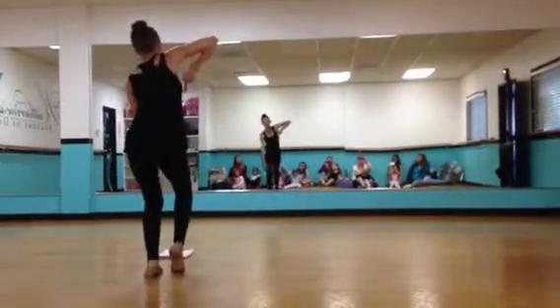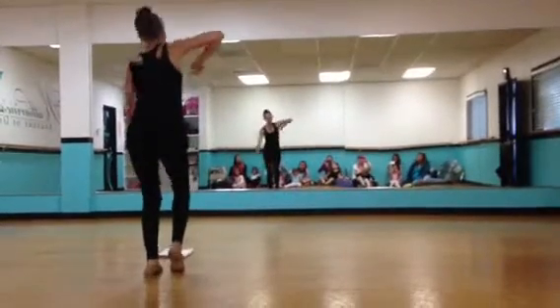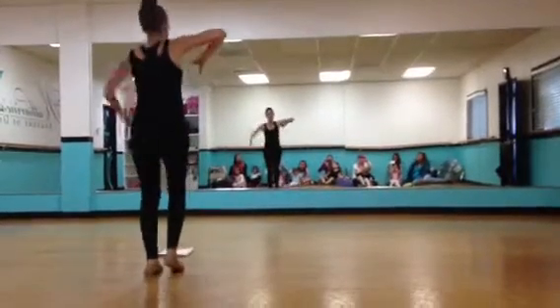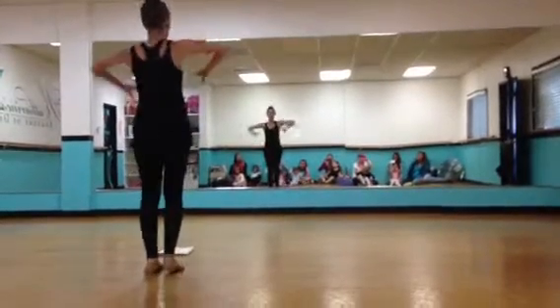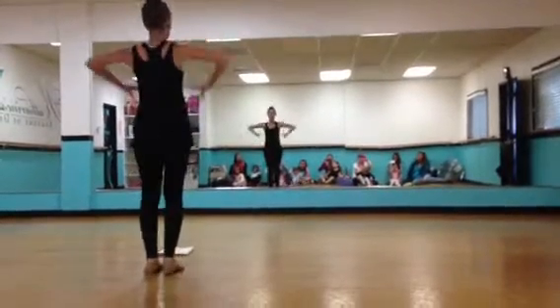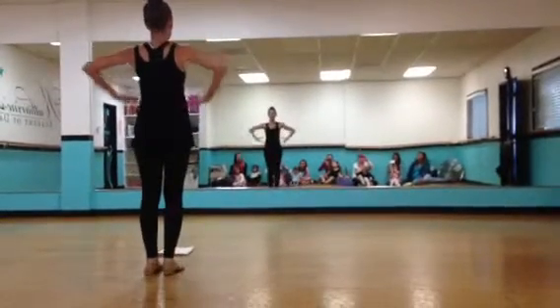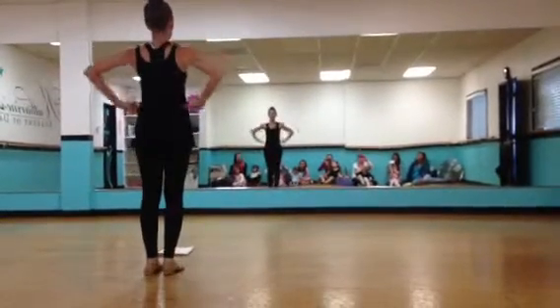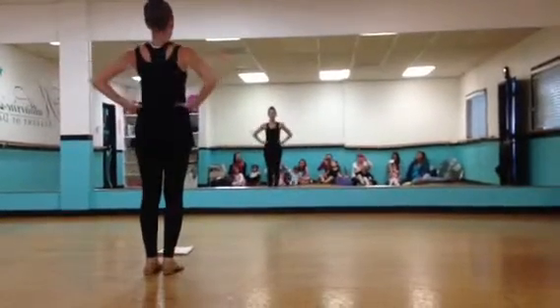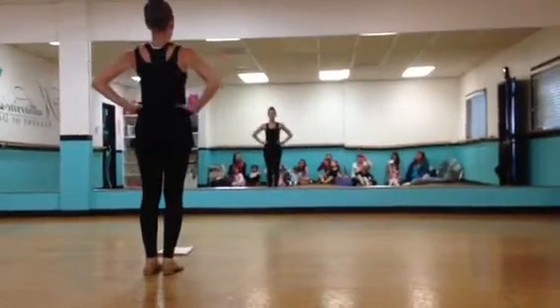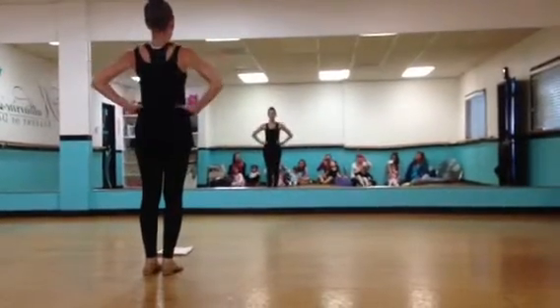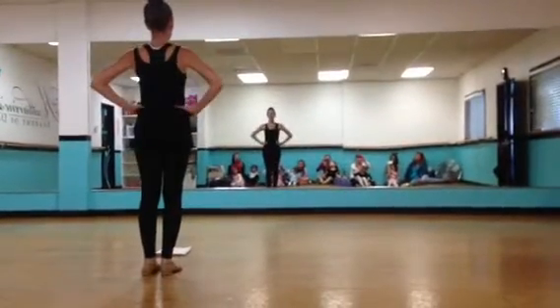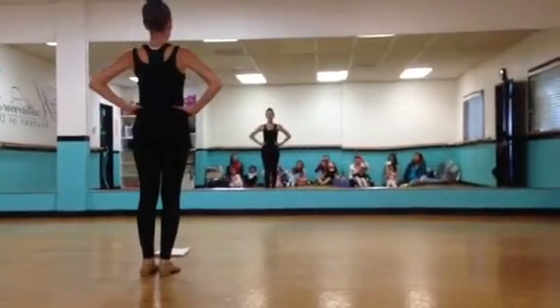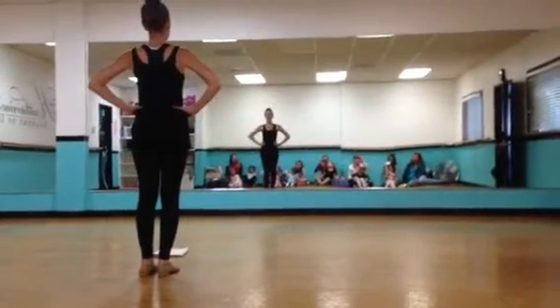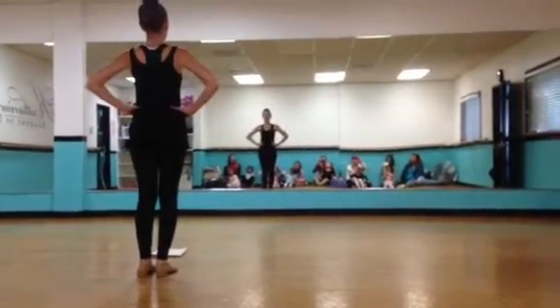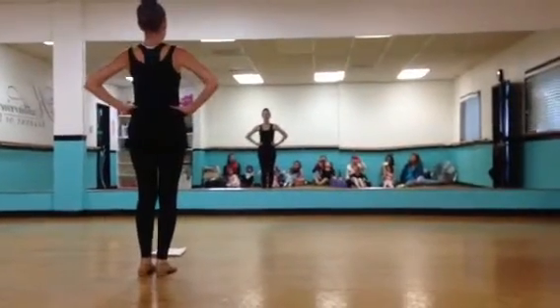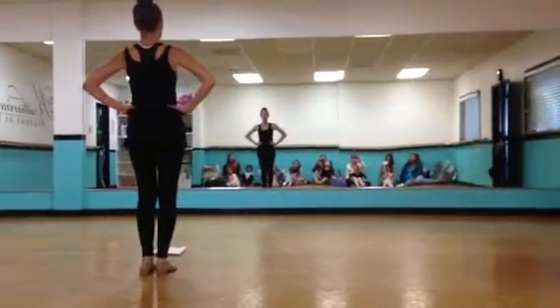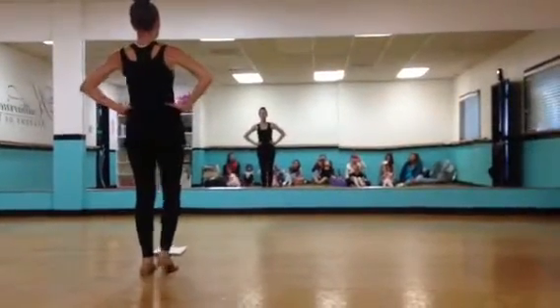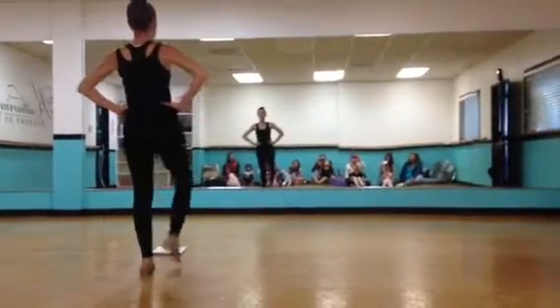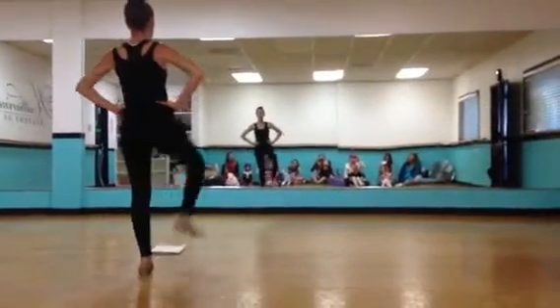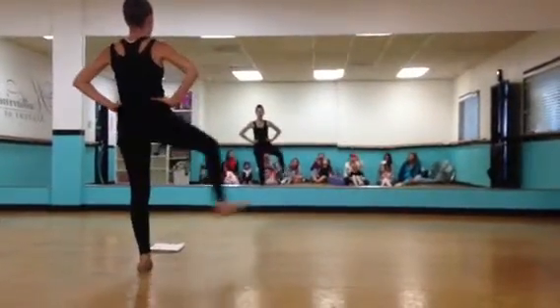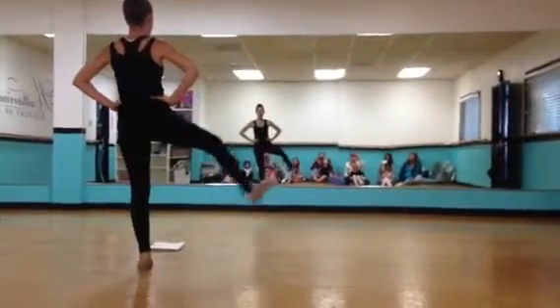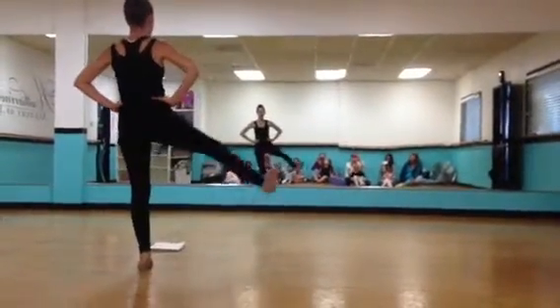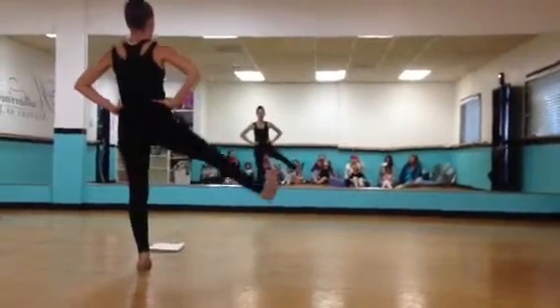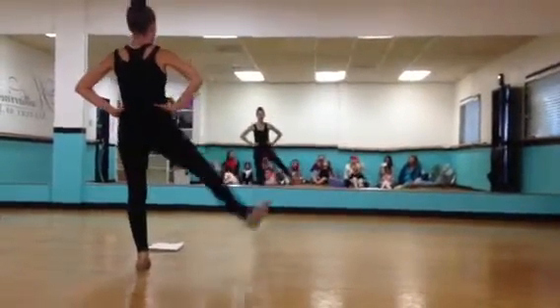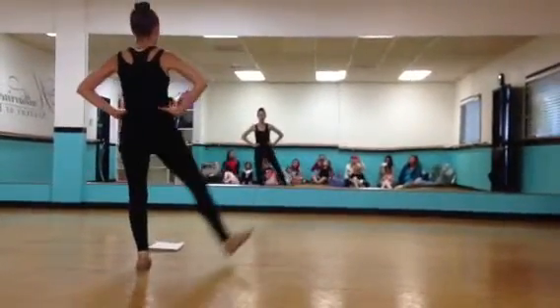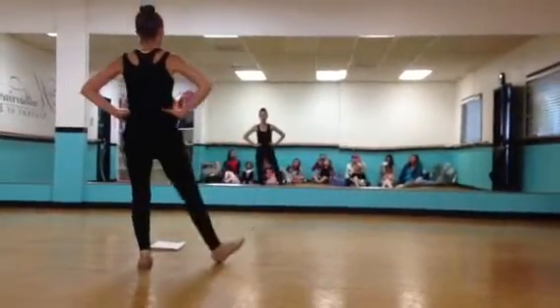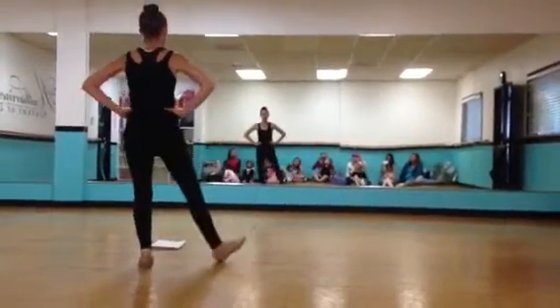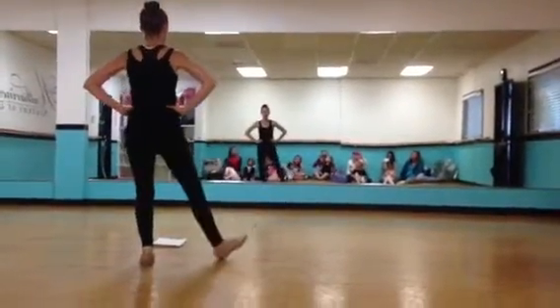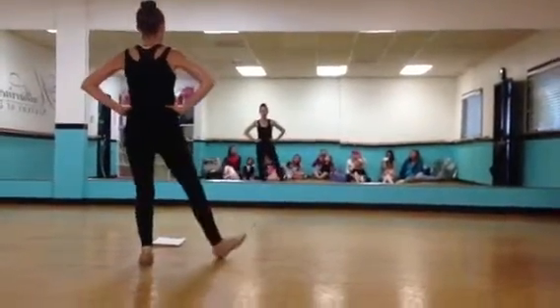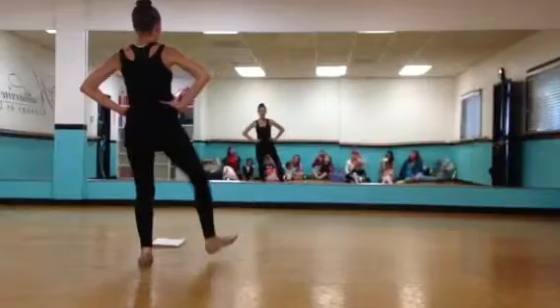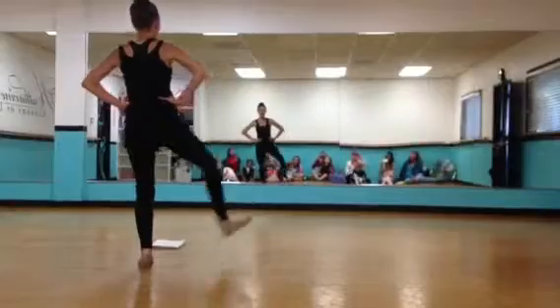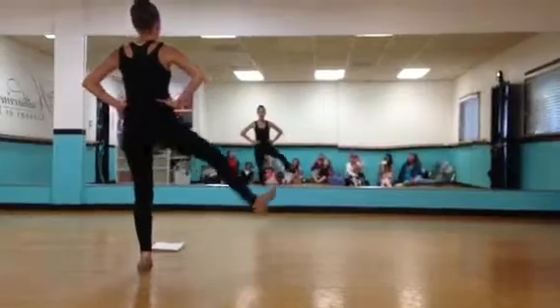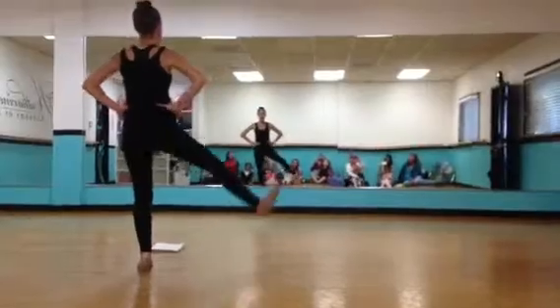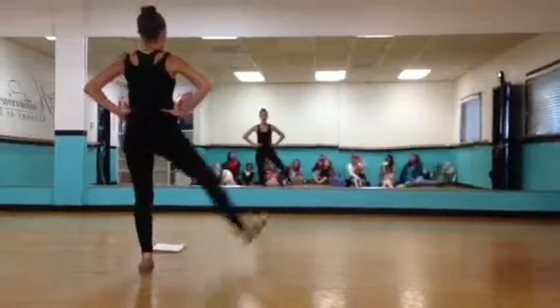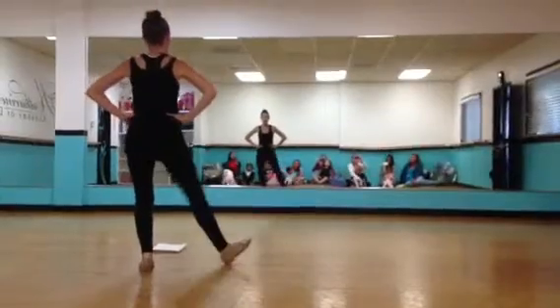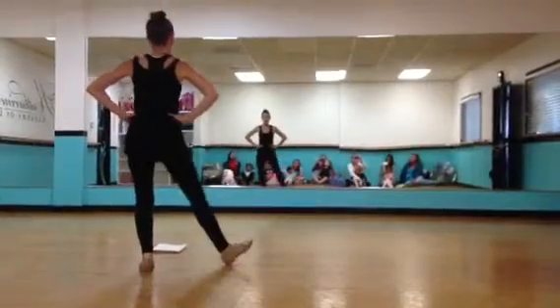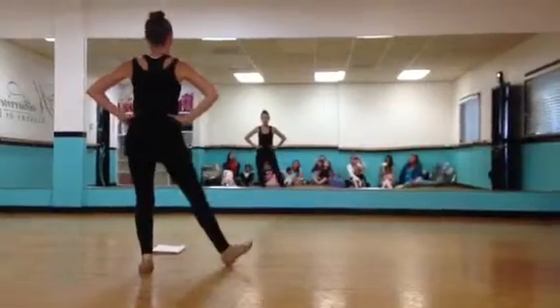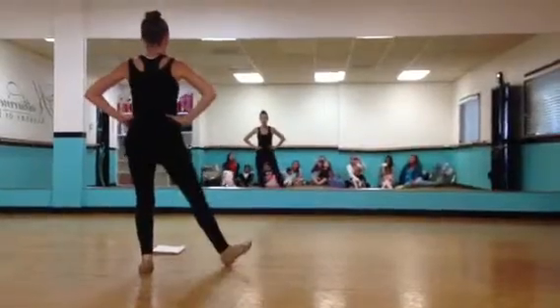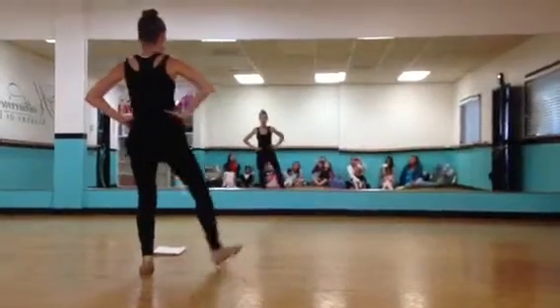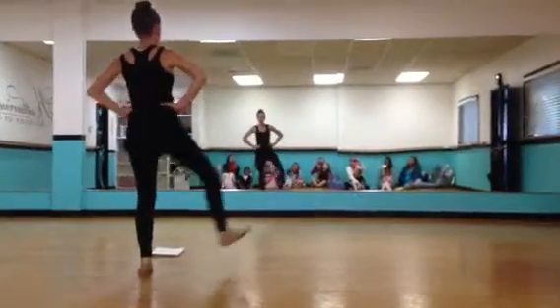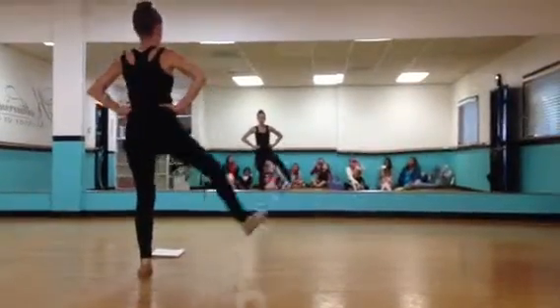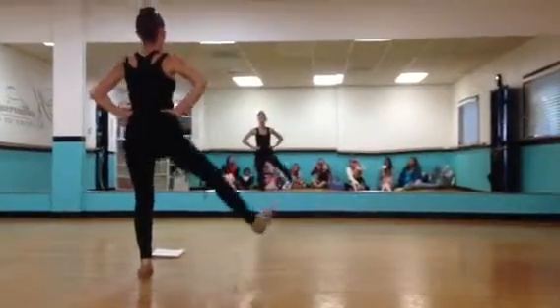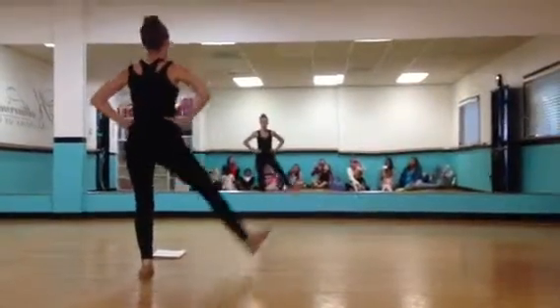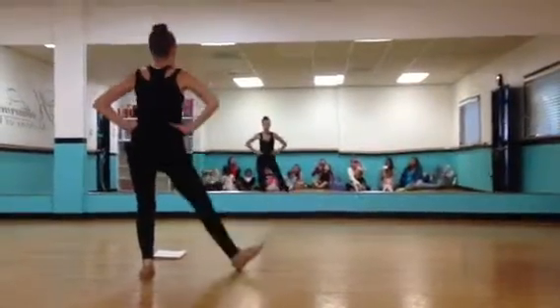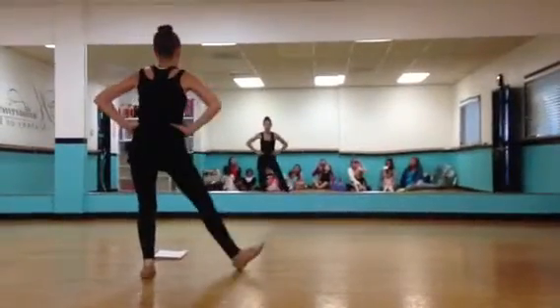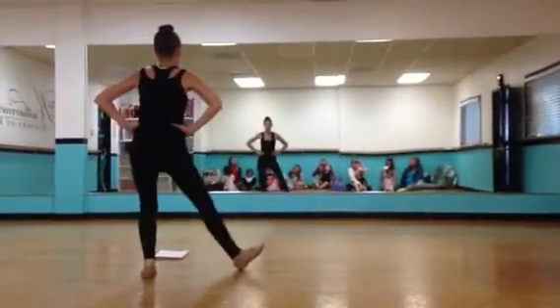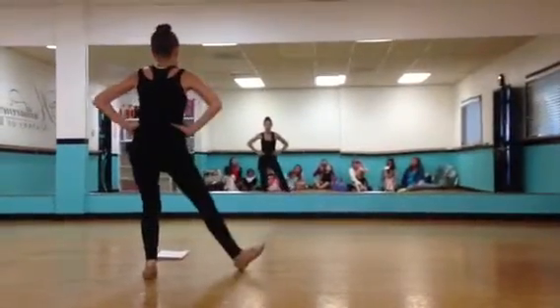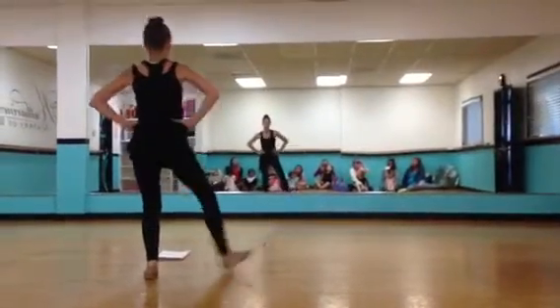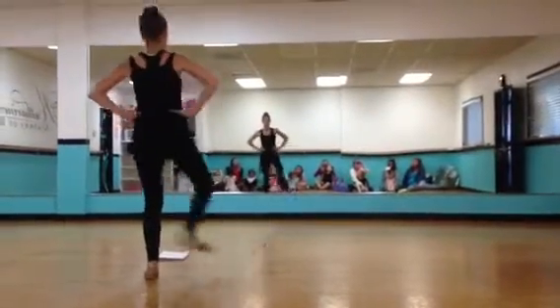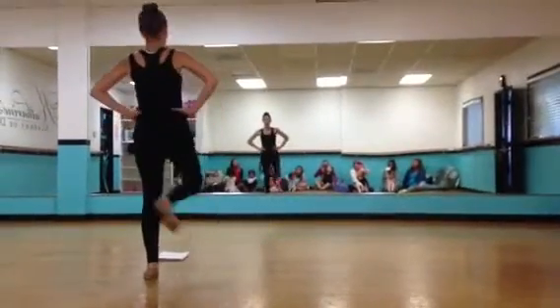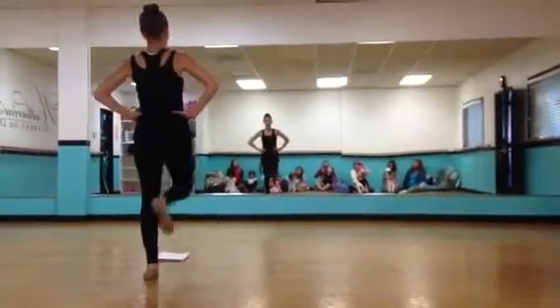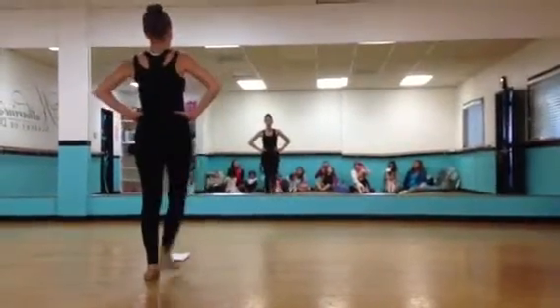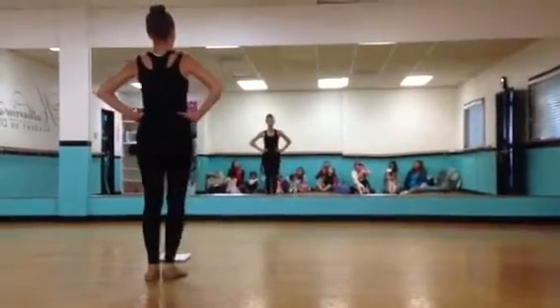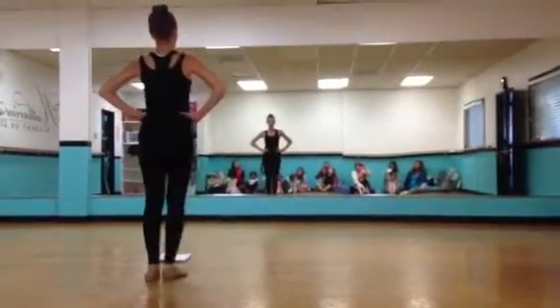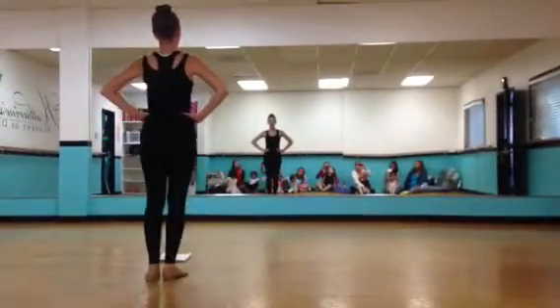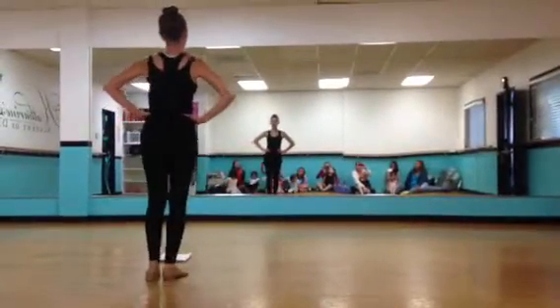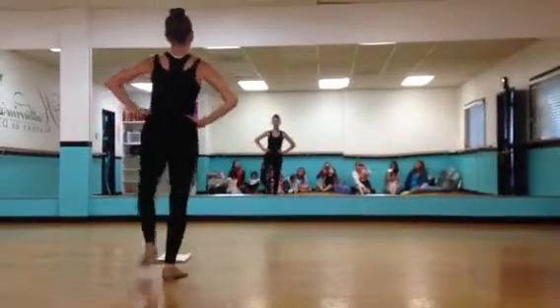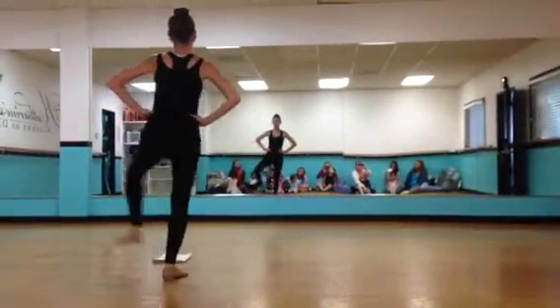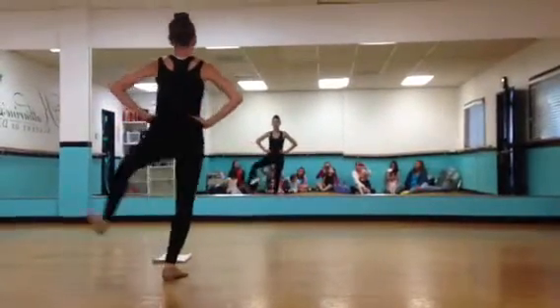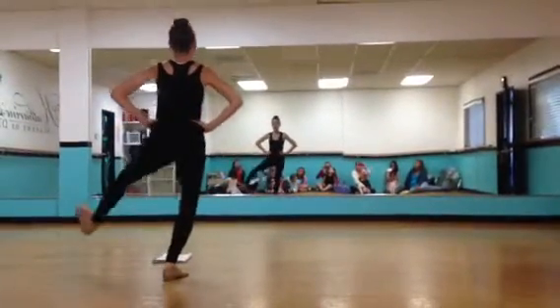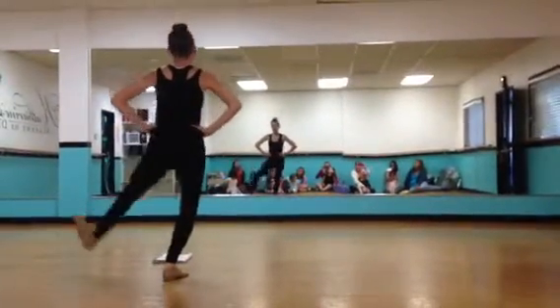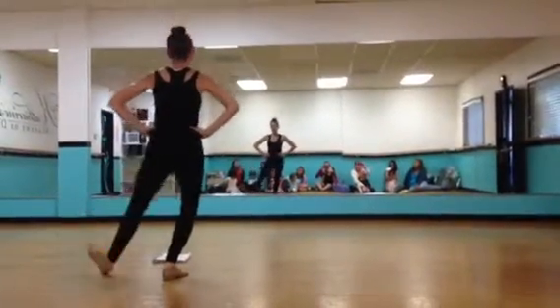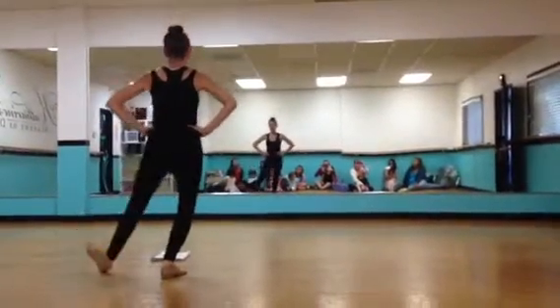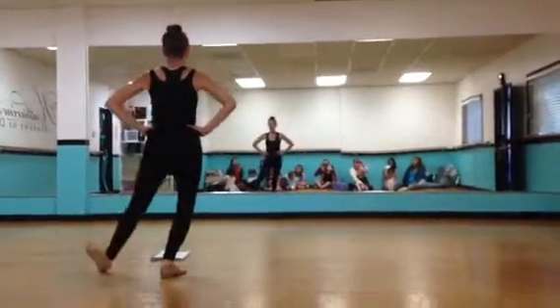Then you're going to put your hands on your hips and you tap your heels again — three on the right foot, and then three on the left foot.